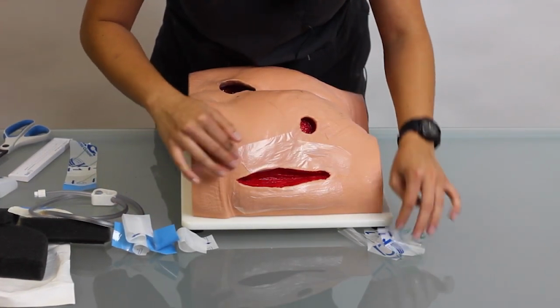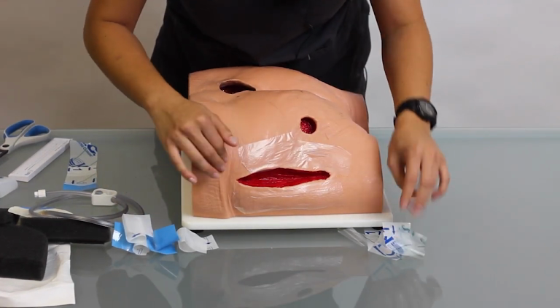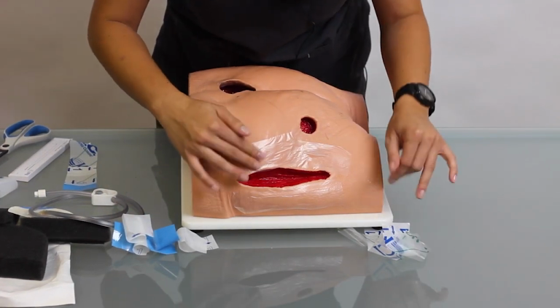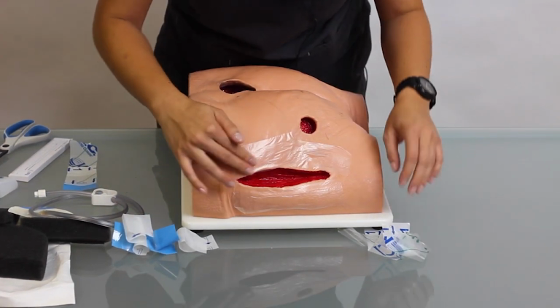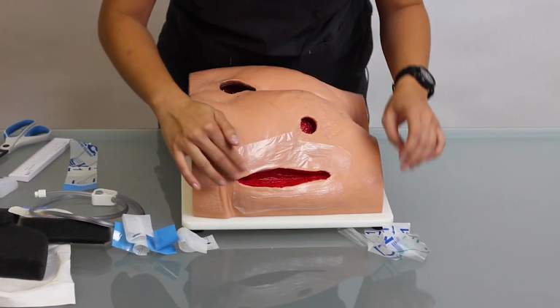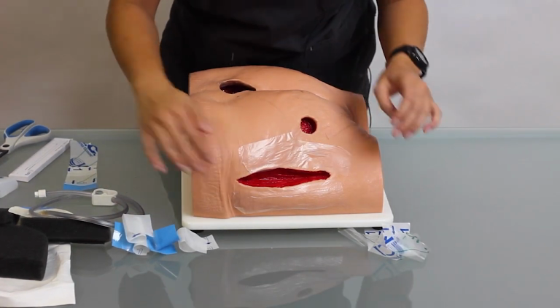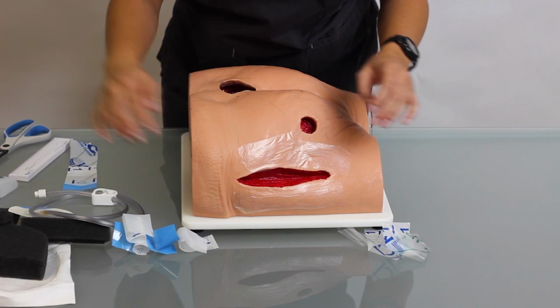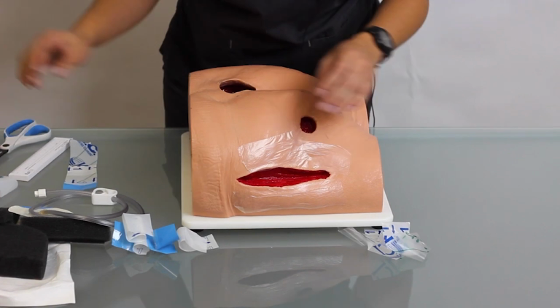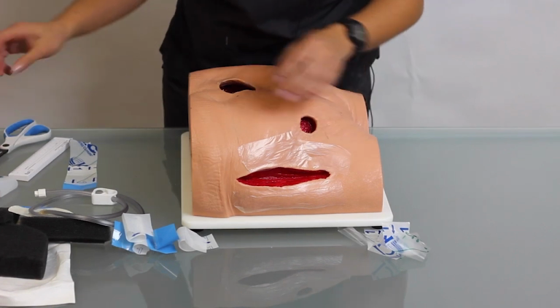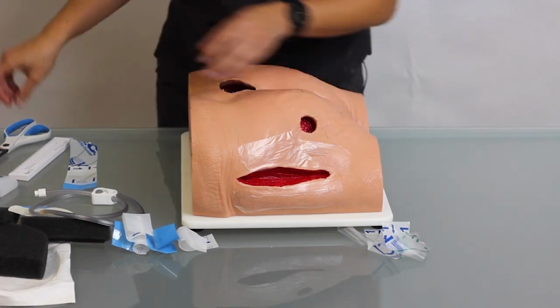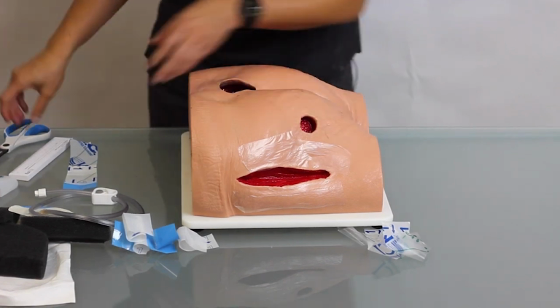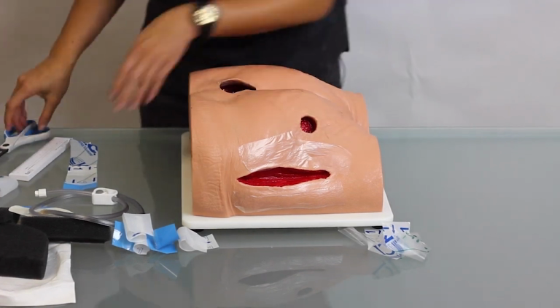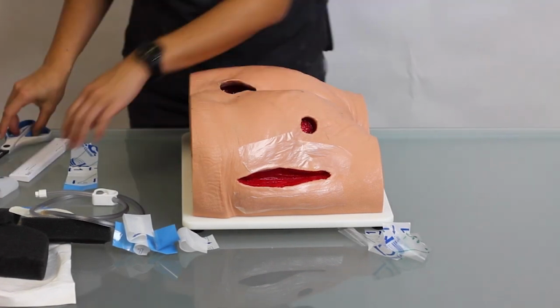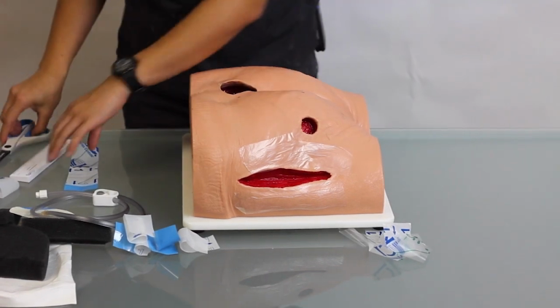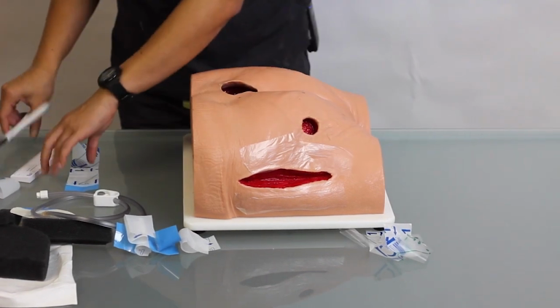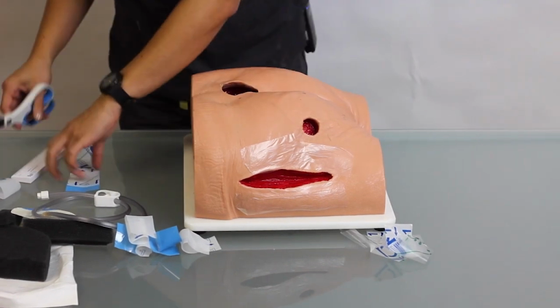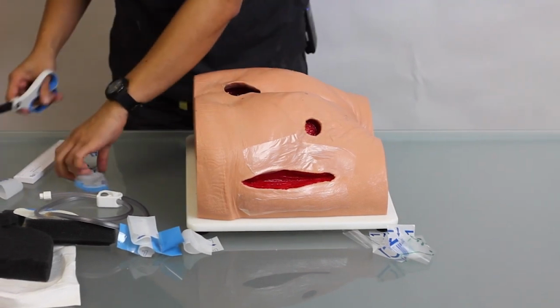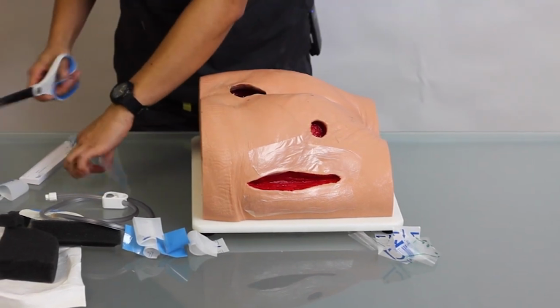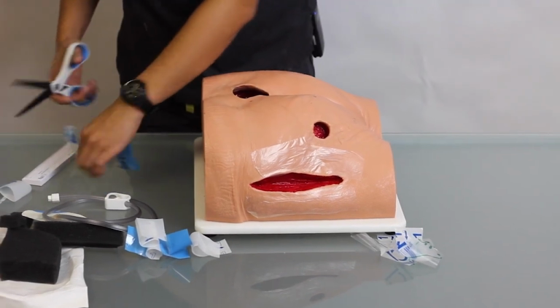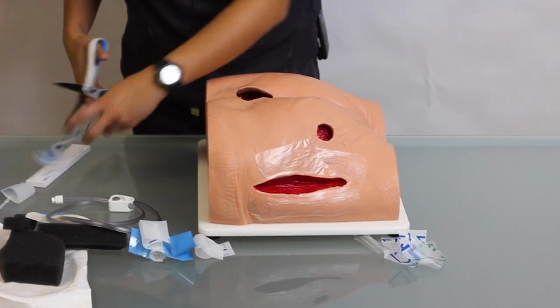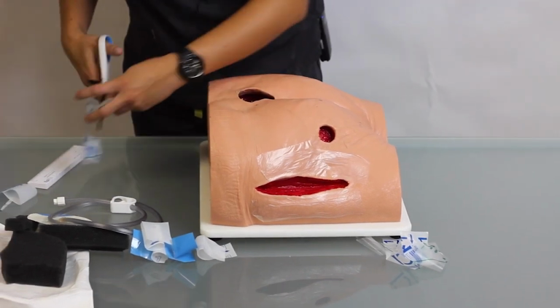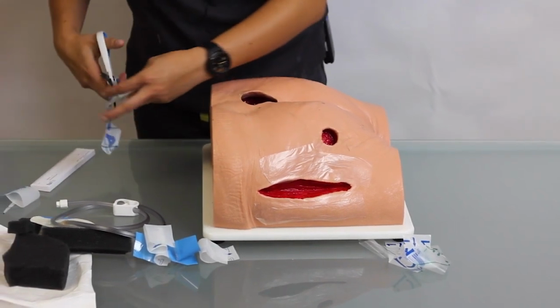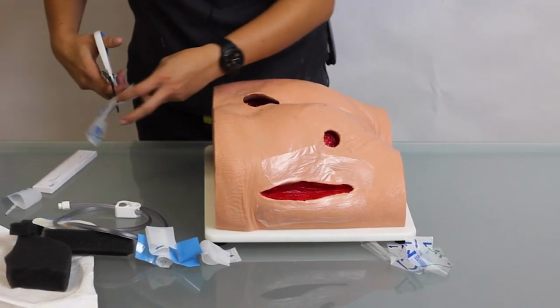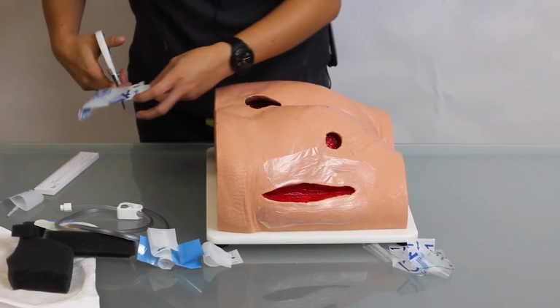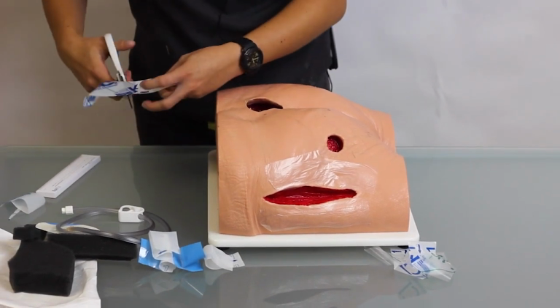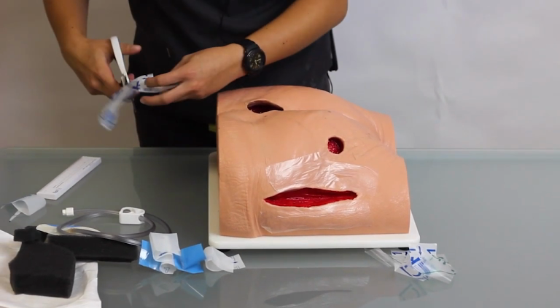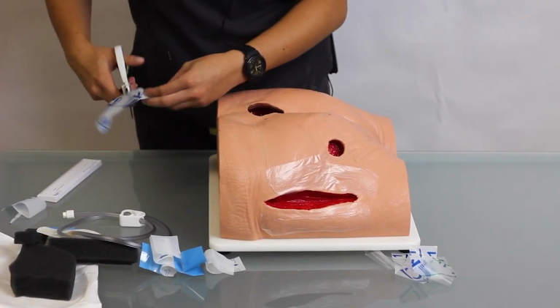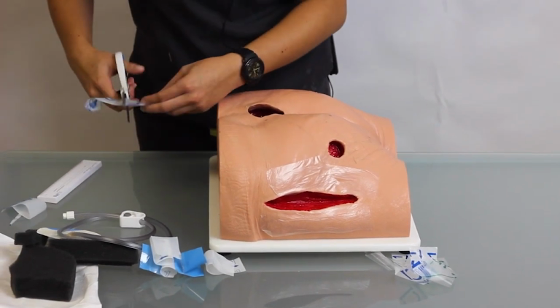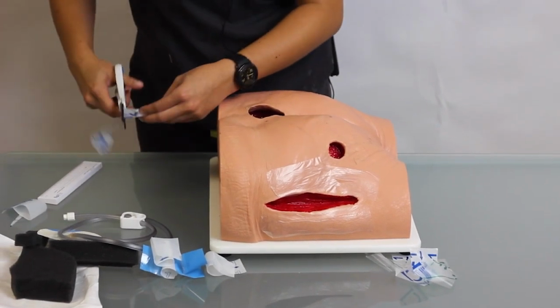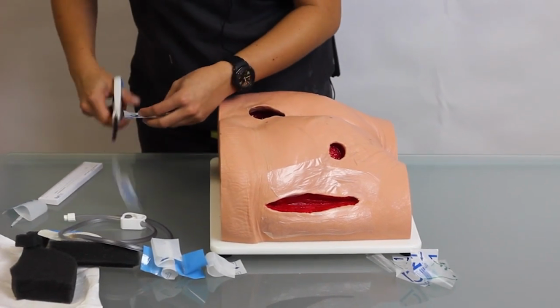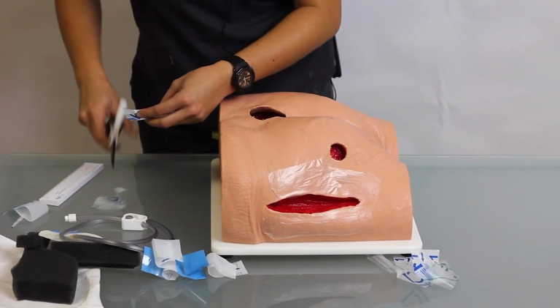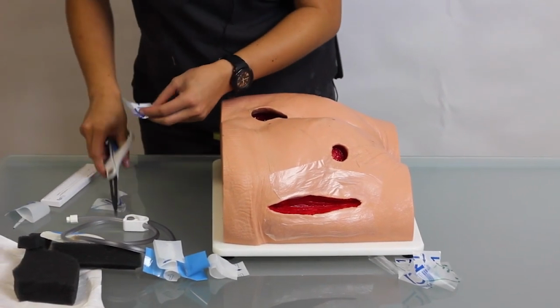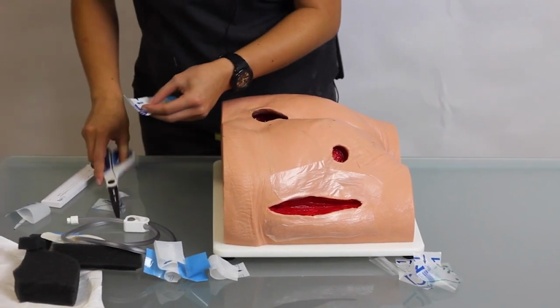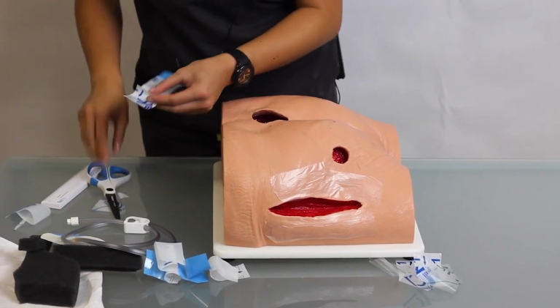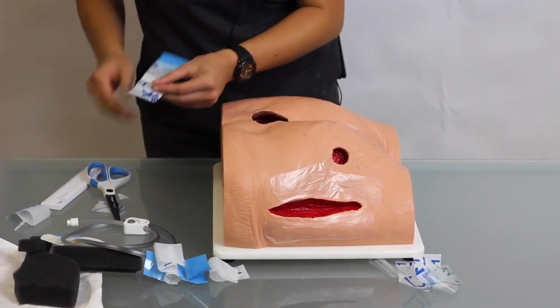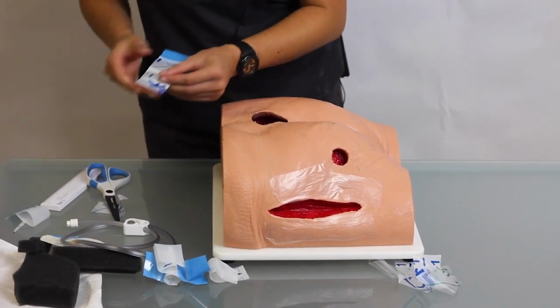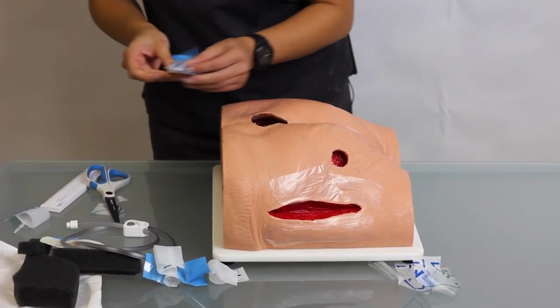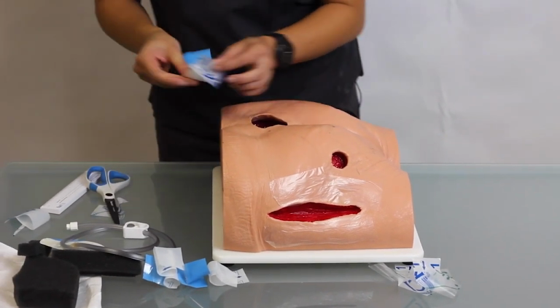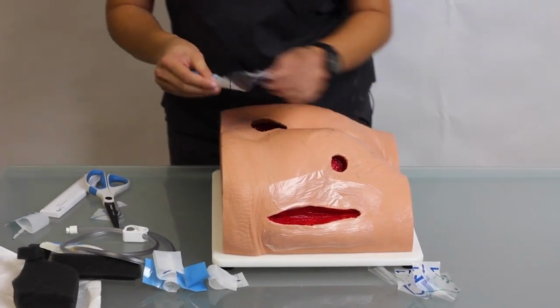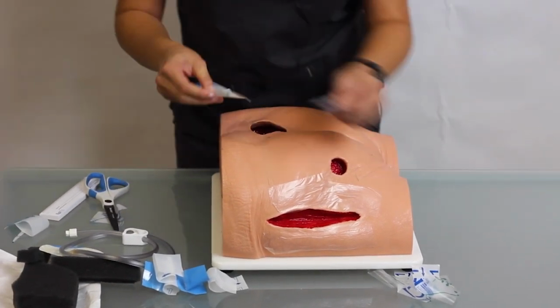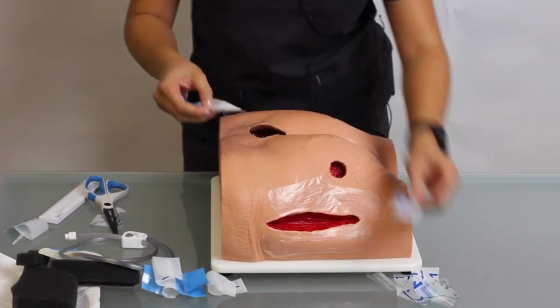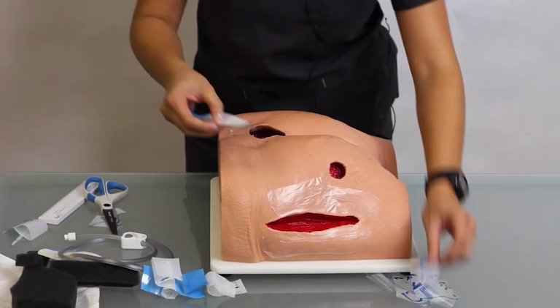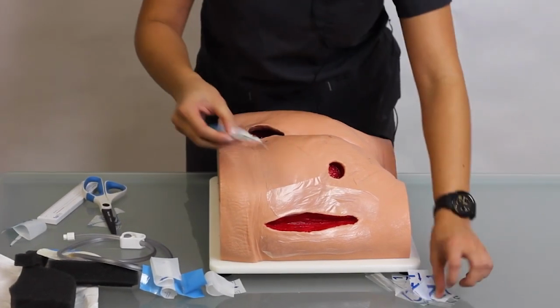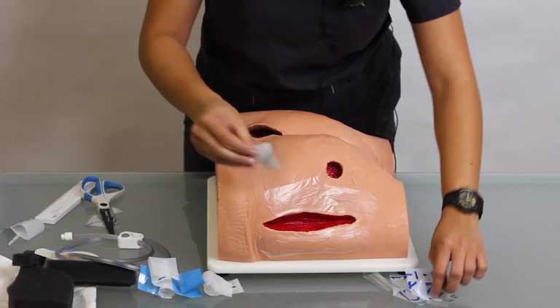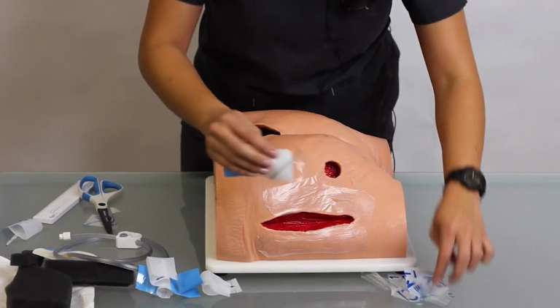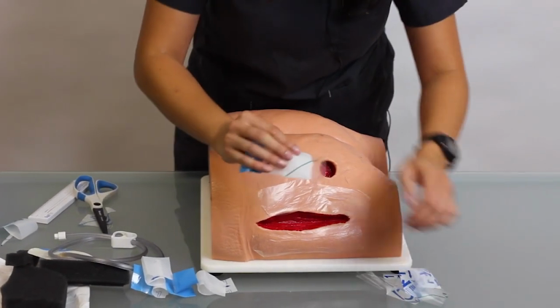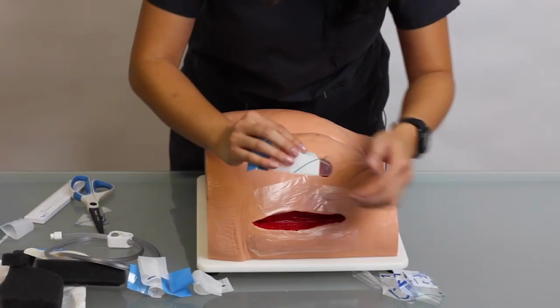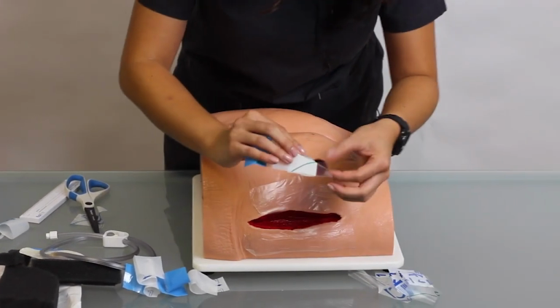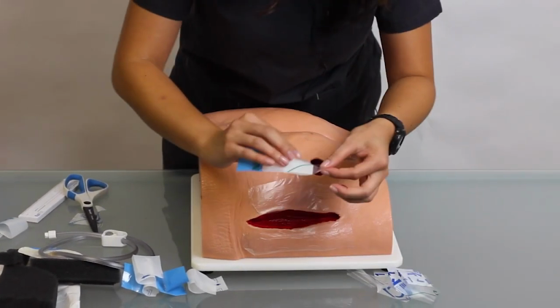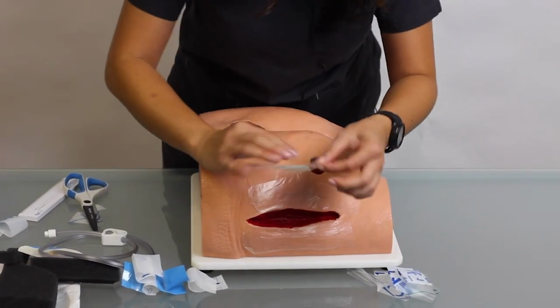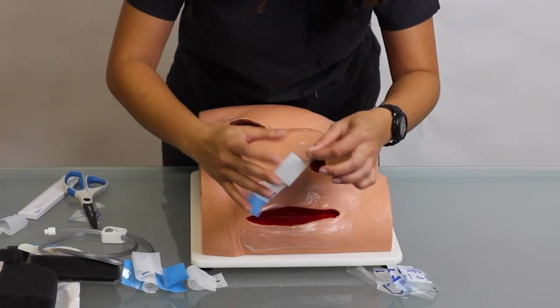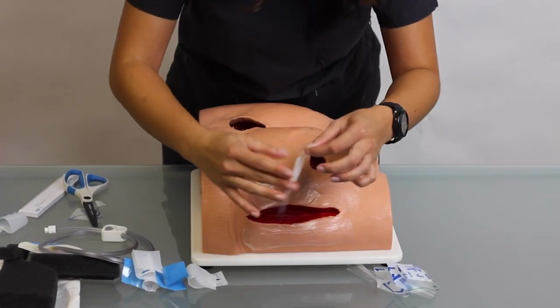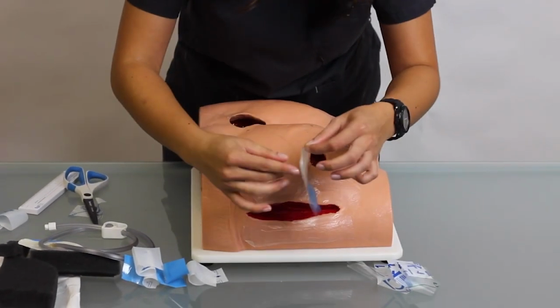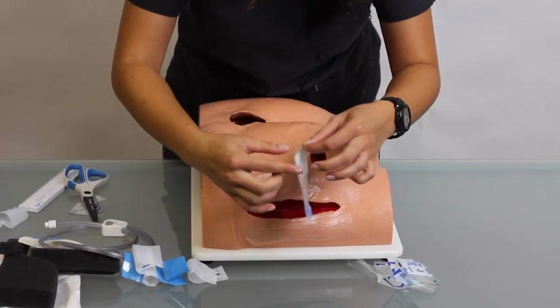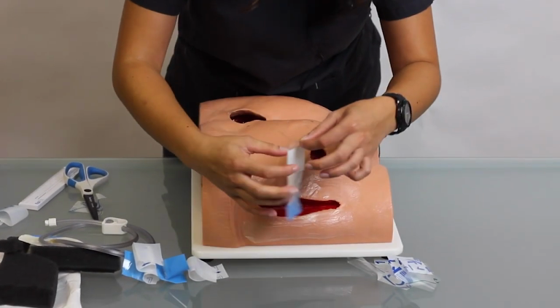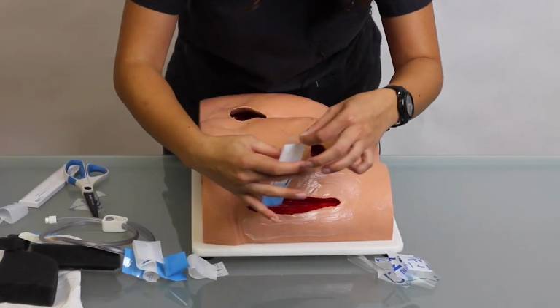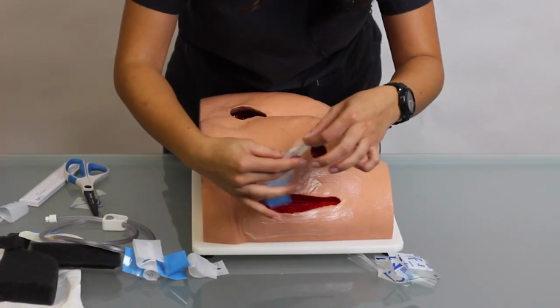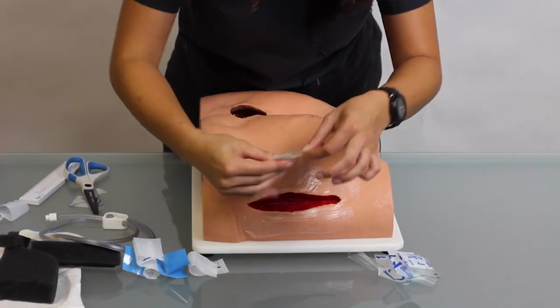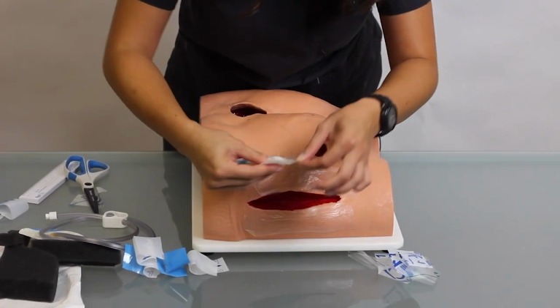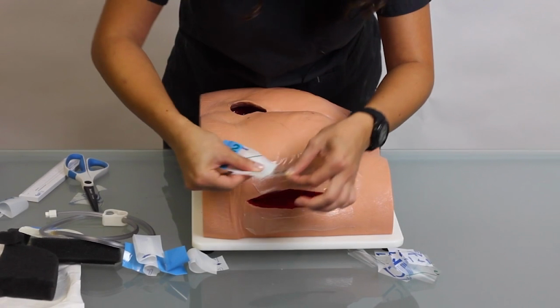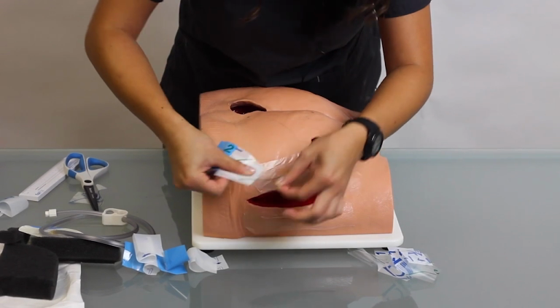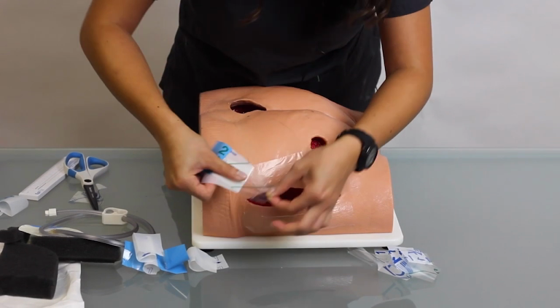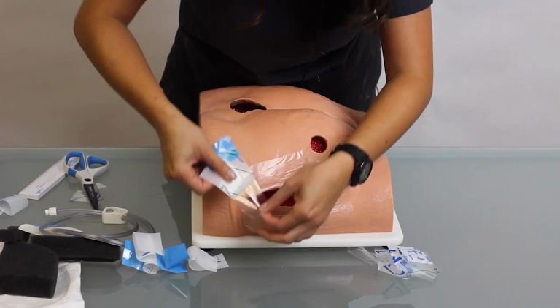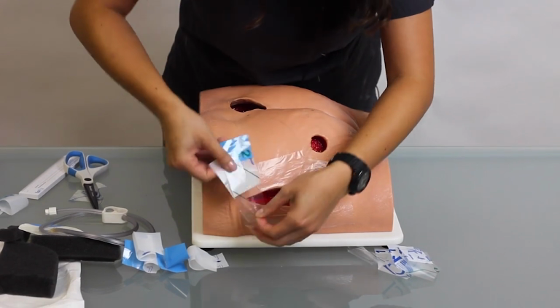You want to be sure it covers all of the peri wound so that no foam is touching direct skin.